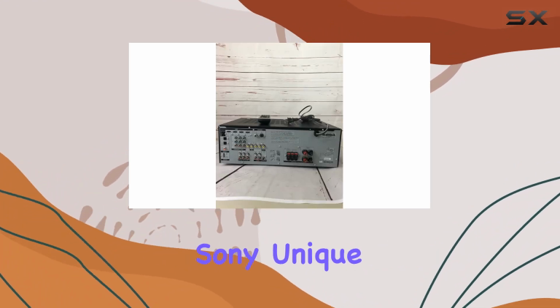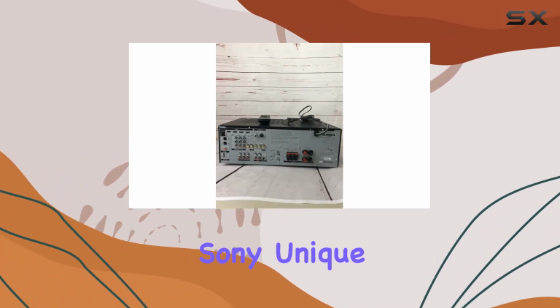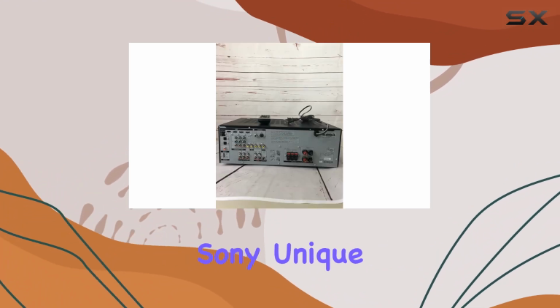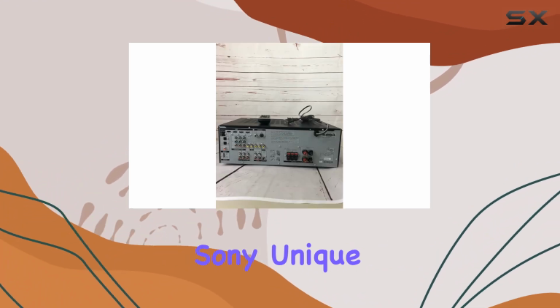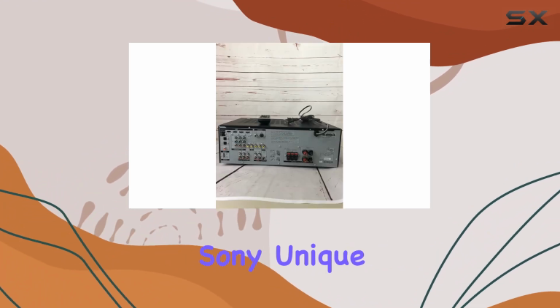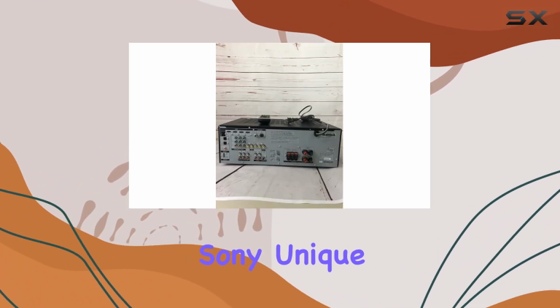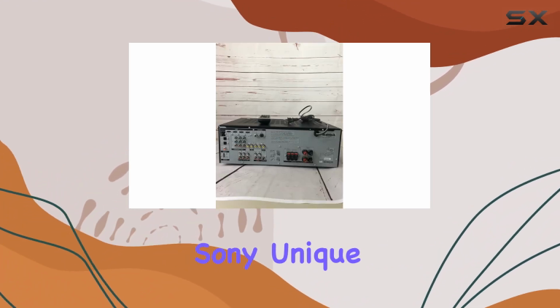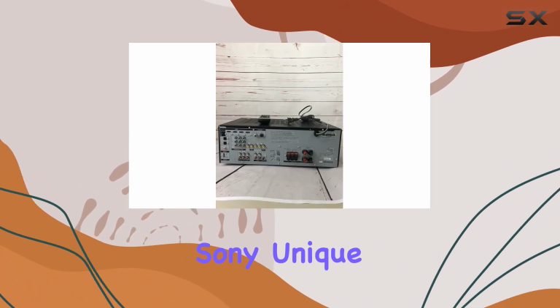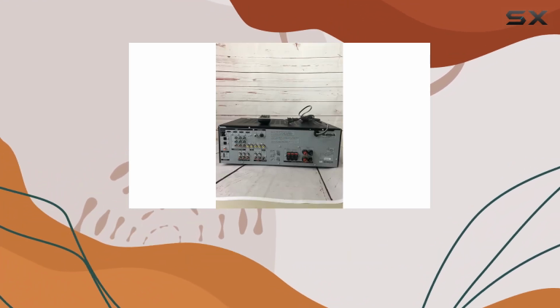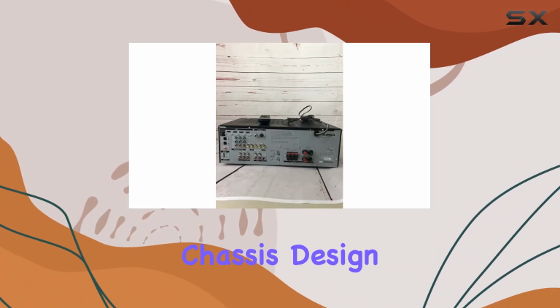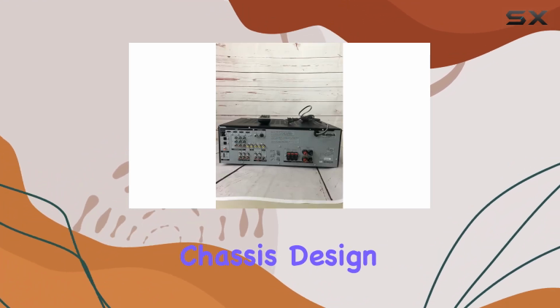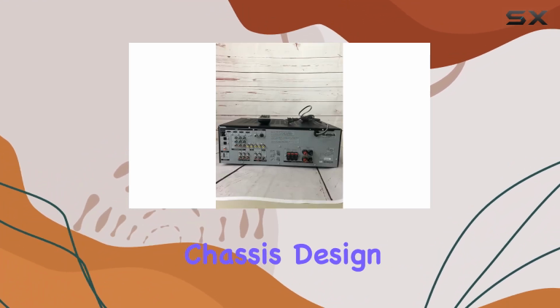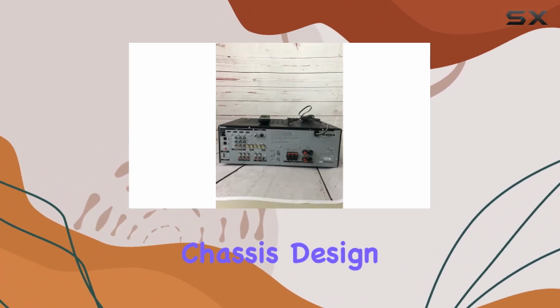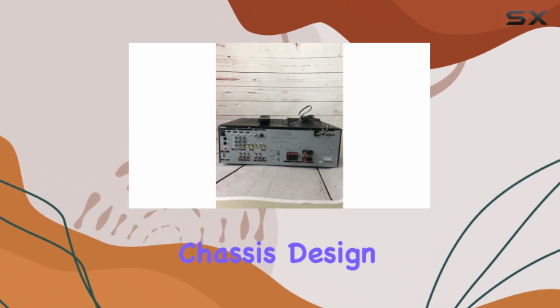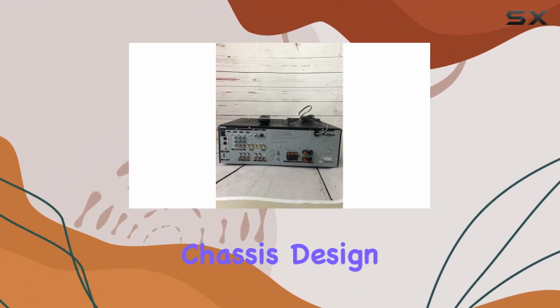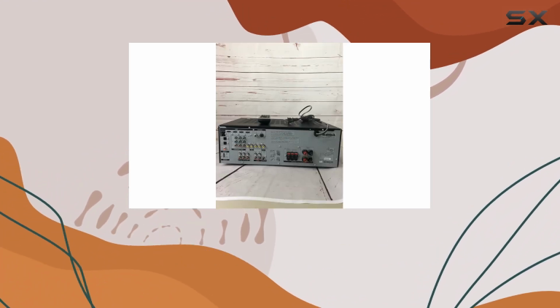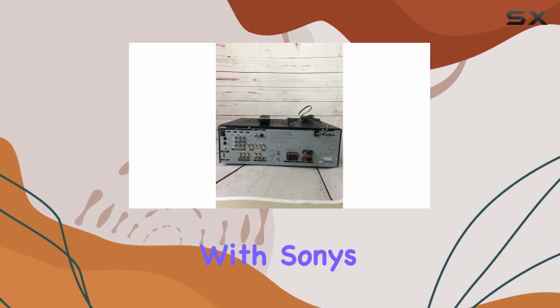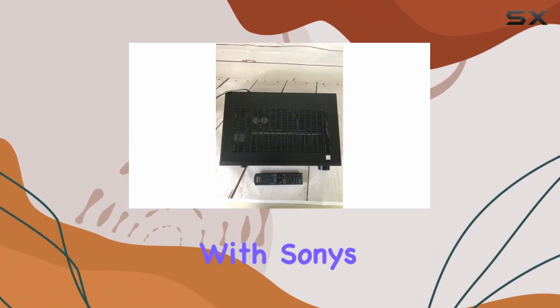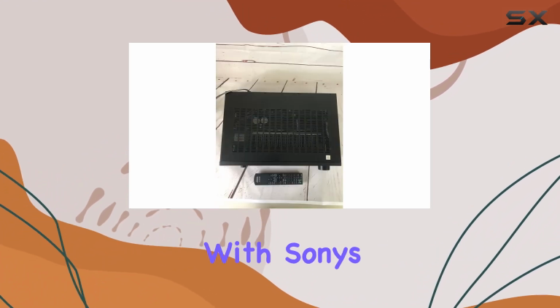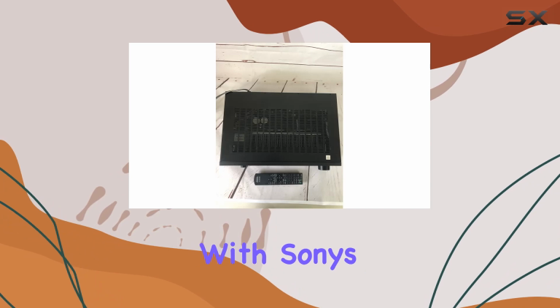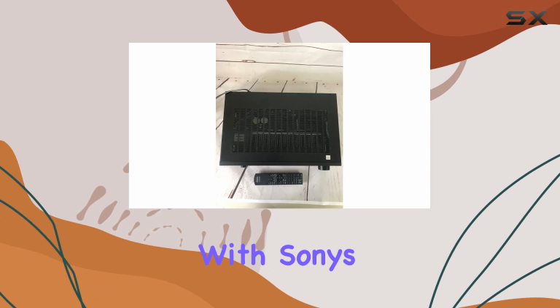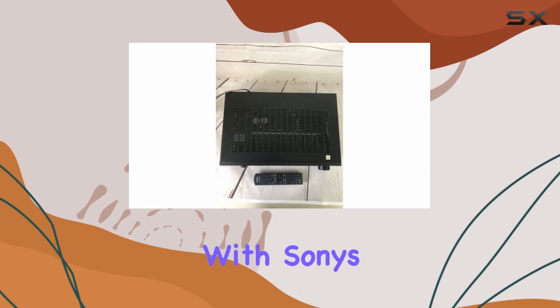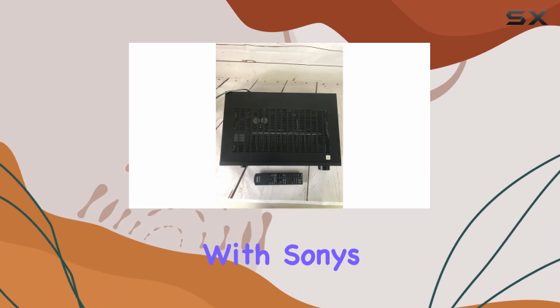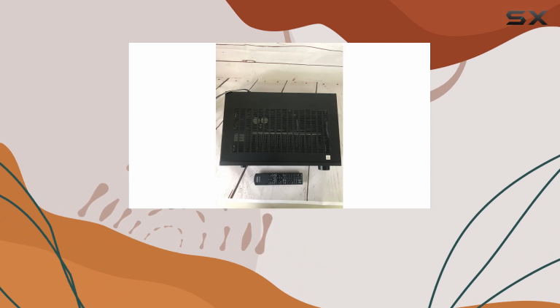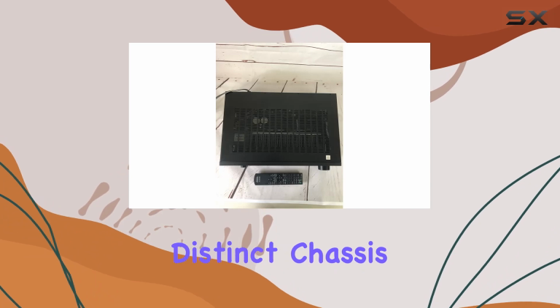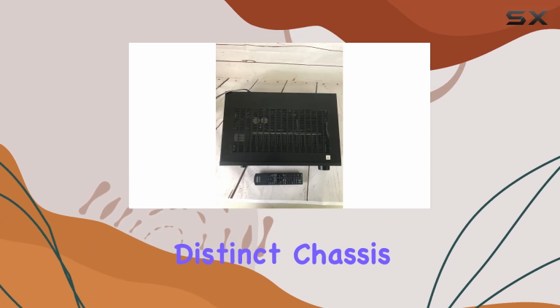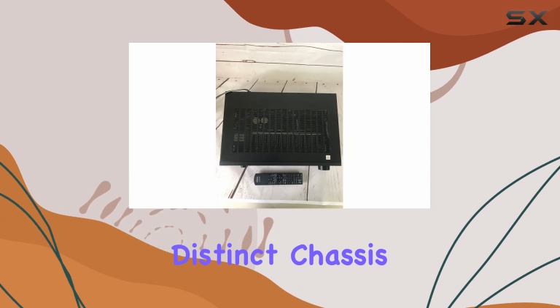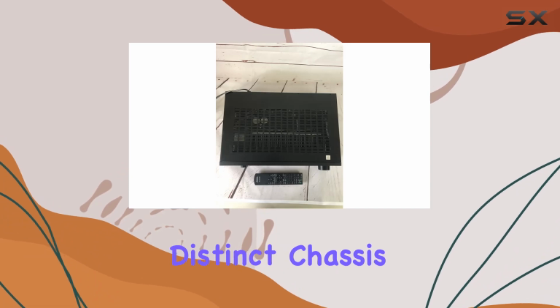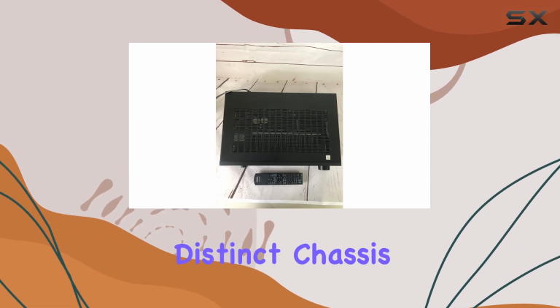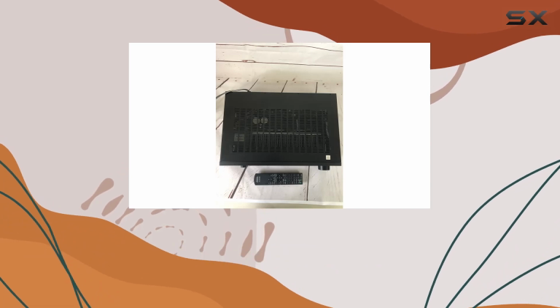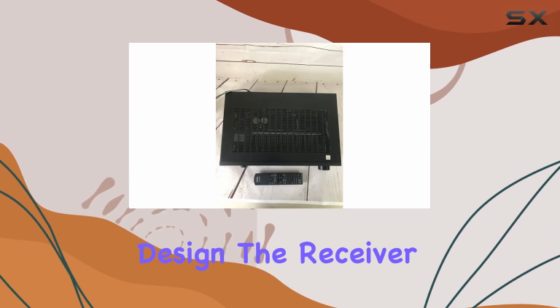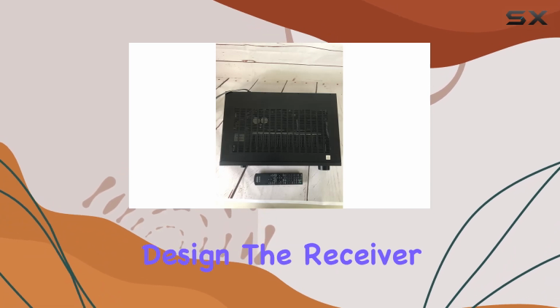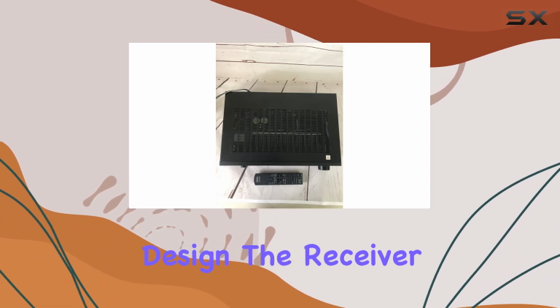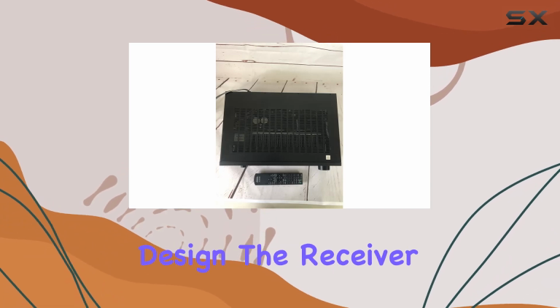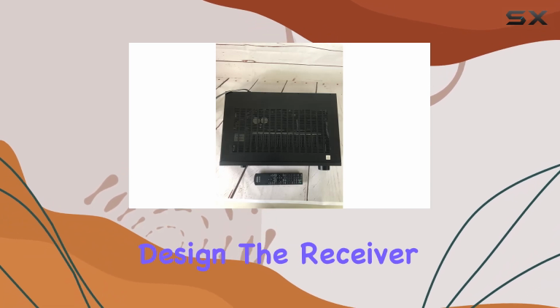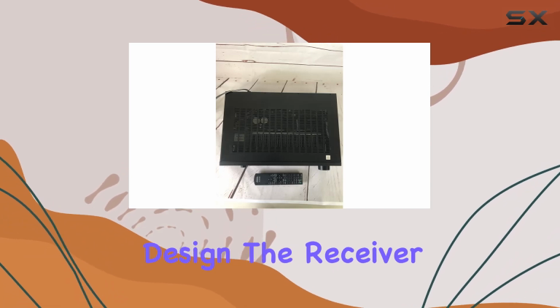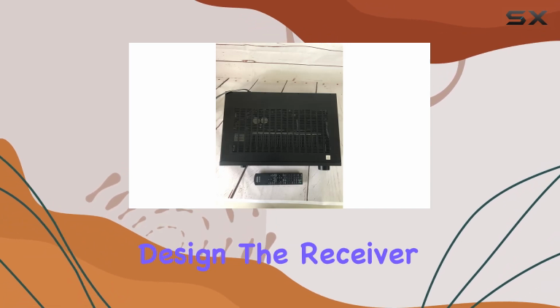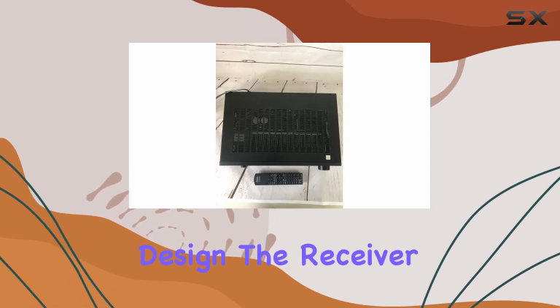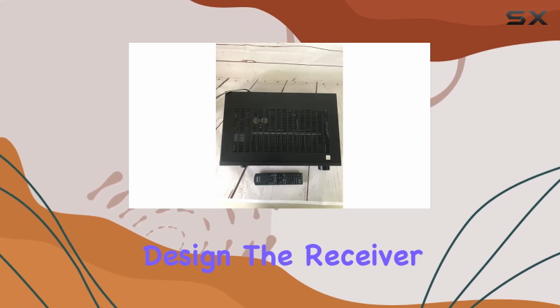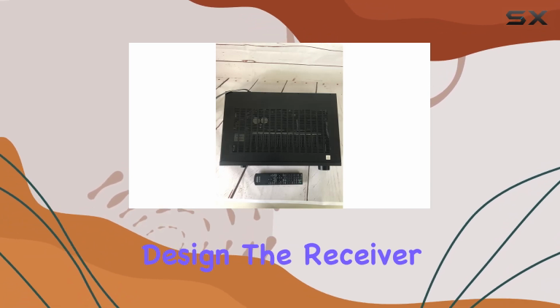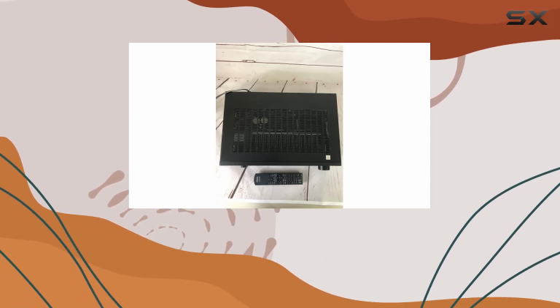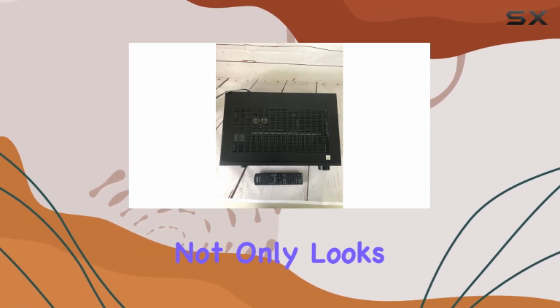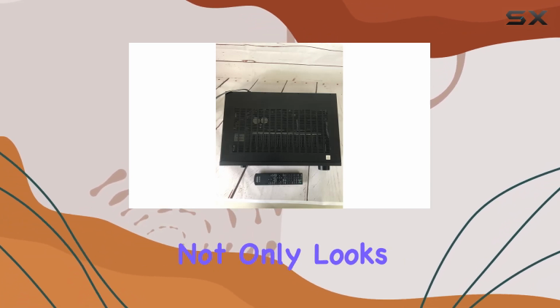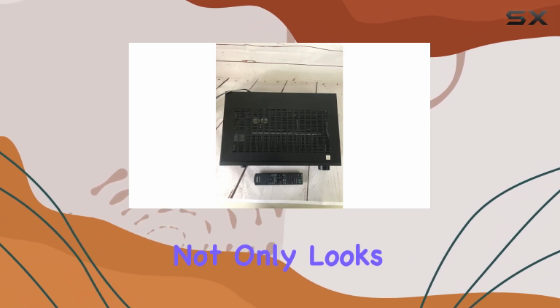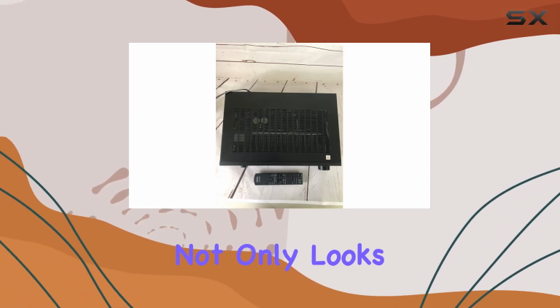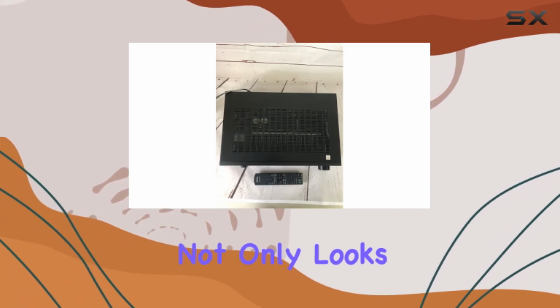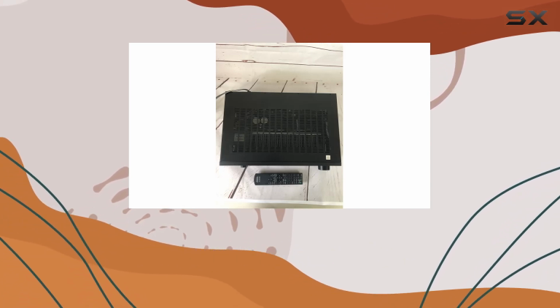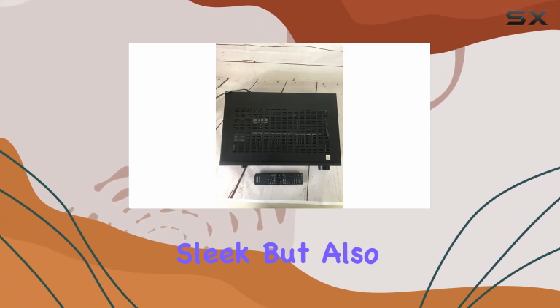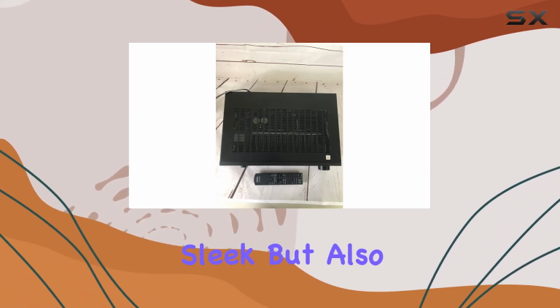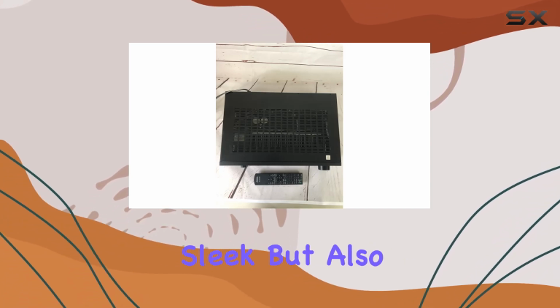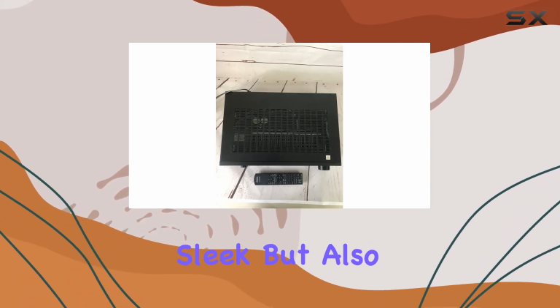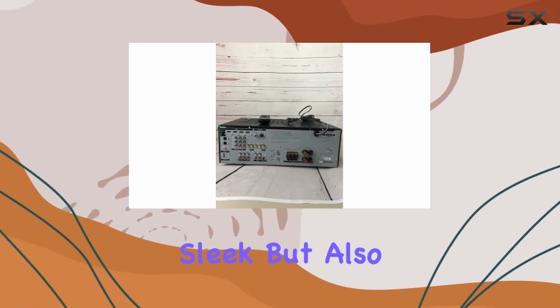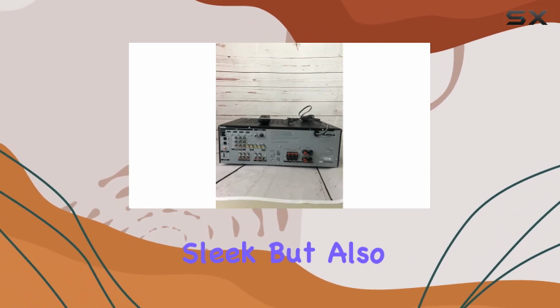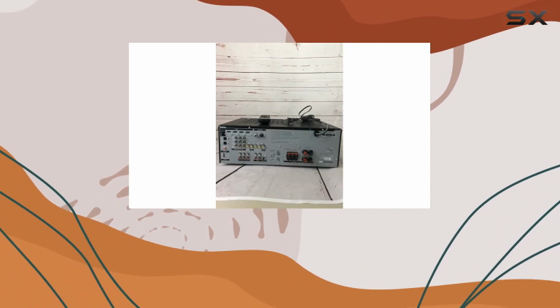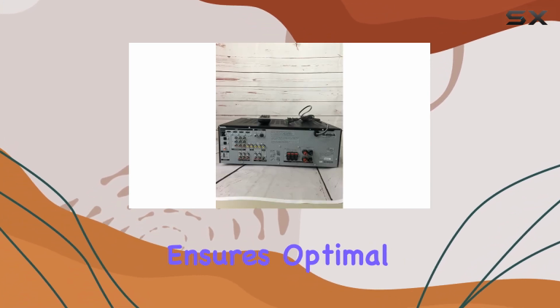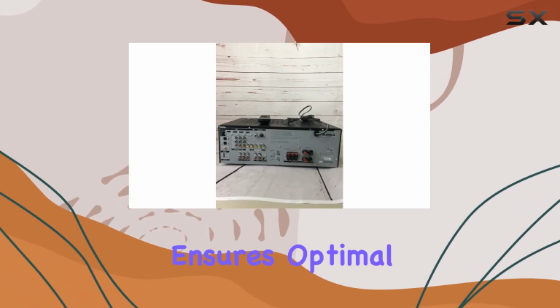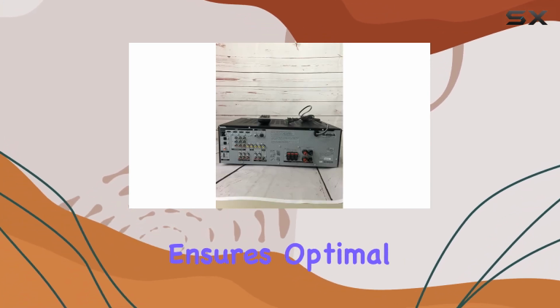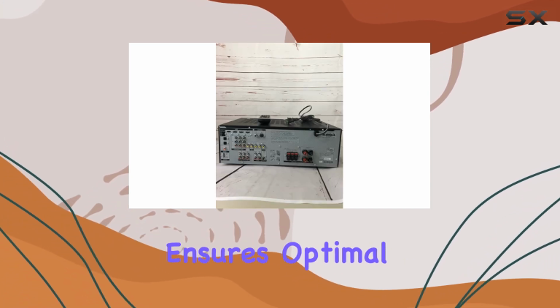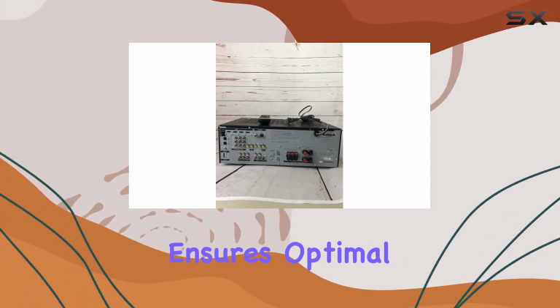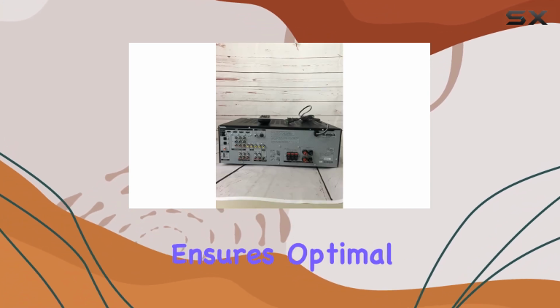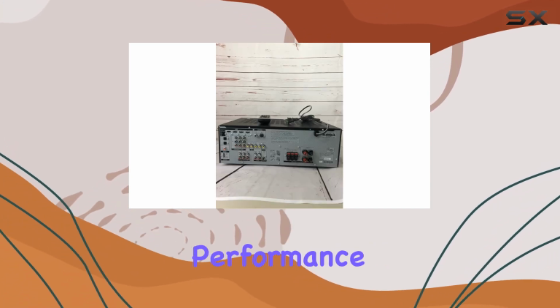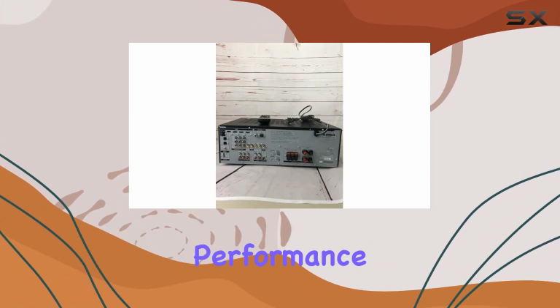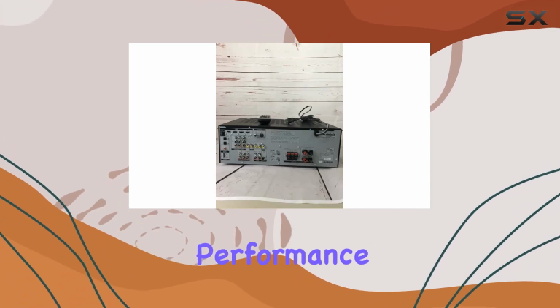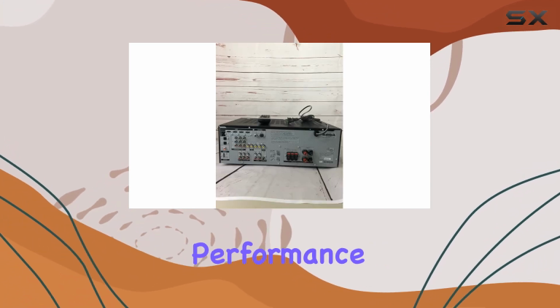Sony unique chassis design: With Sony's distinct chassis design, the receiver not only looks sleek but also ensures optimal performance.